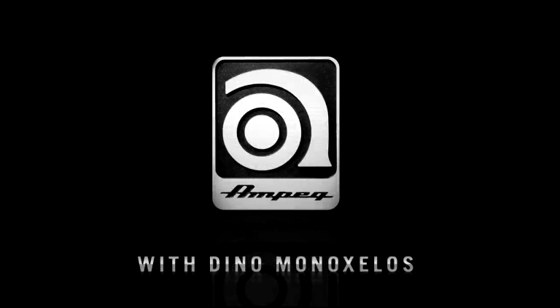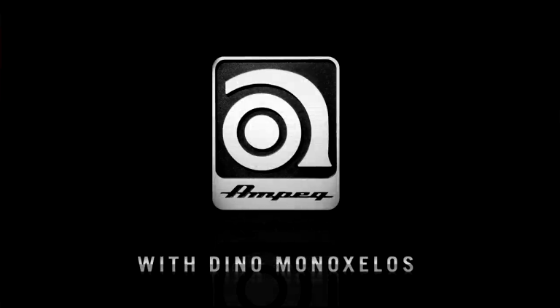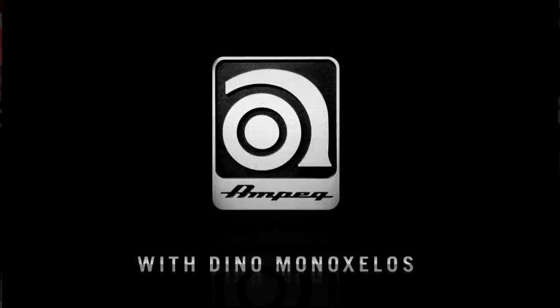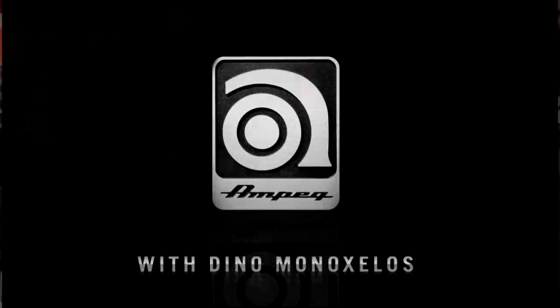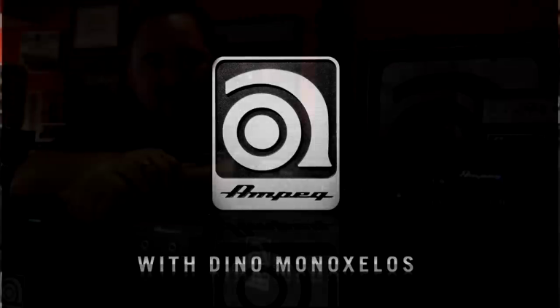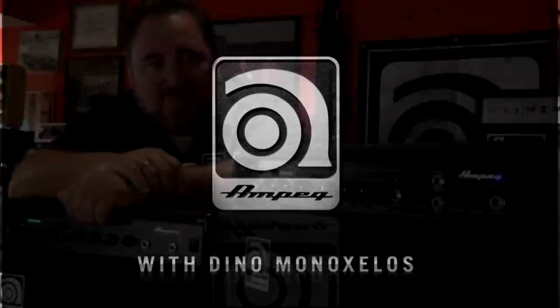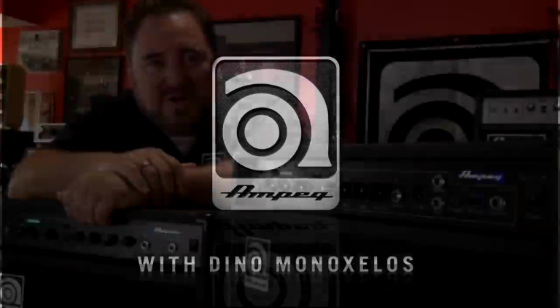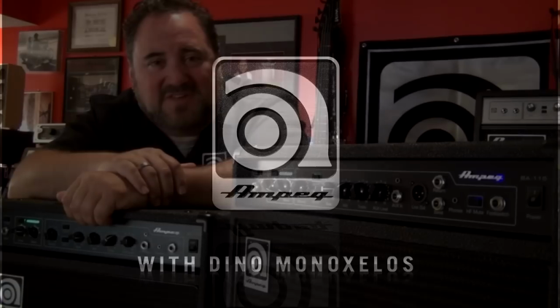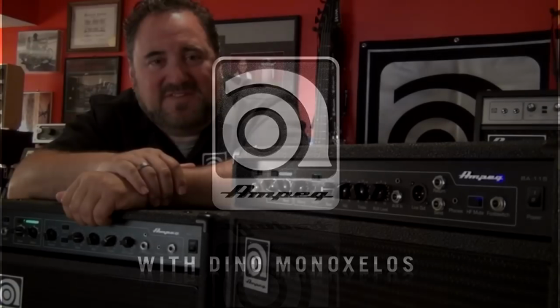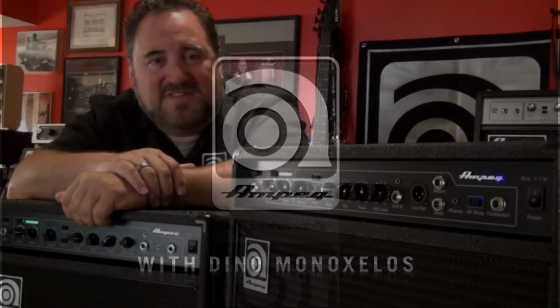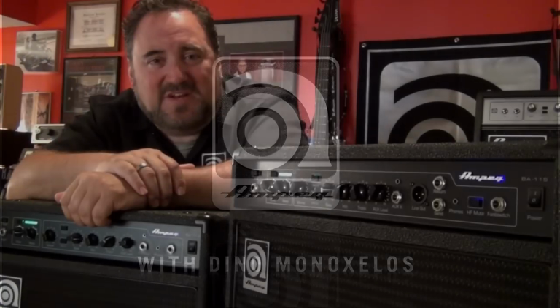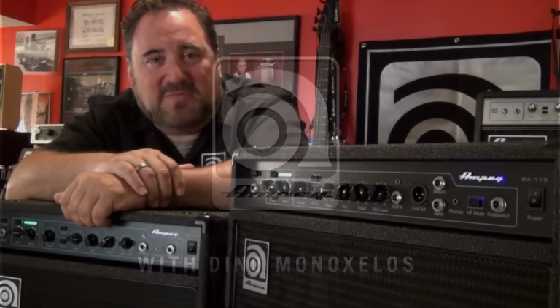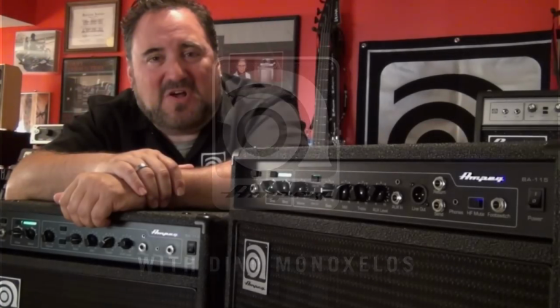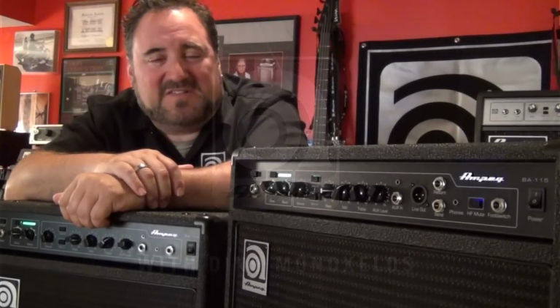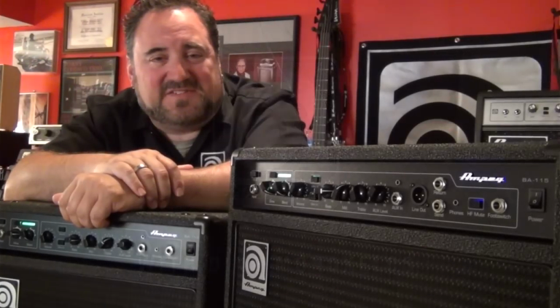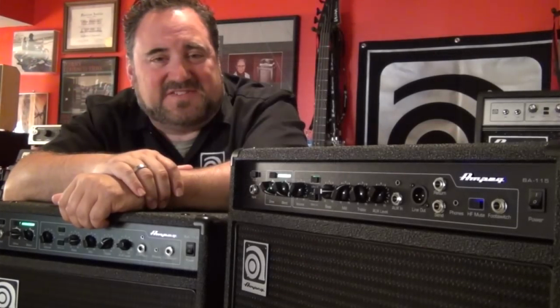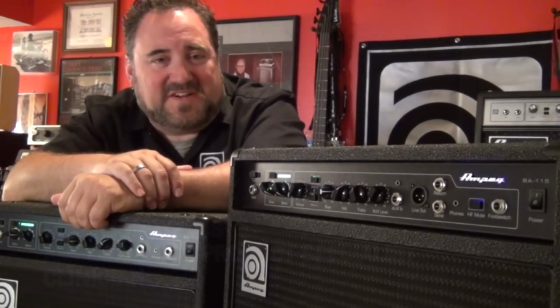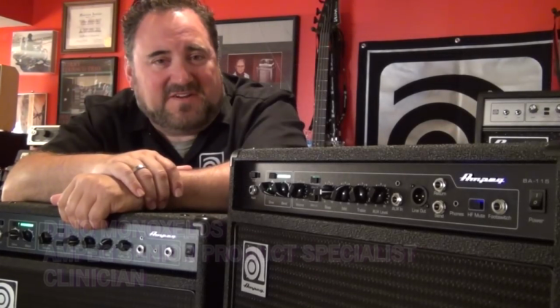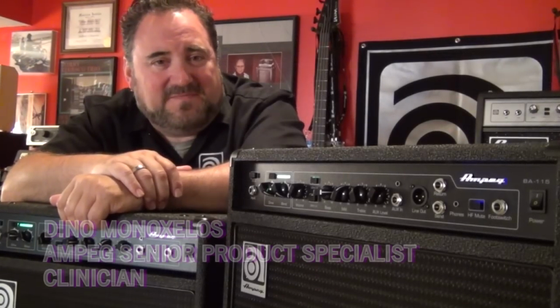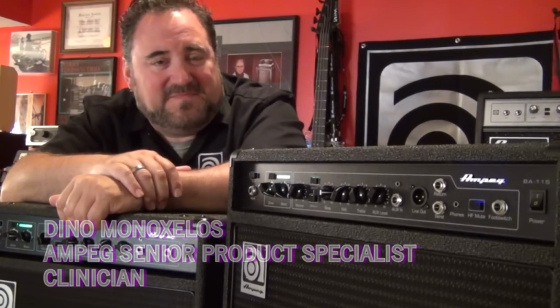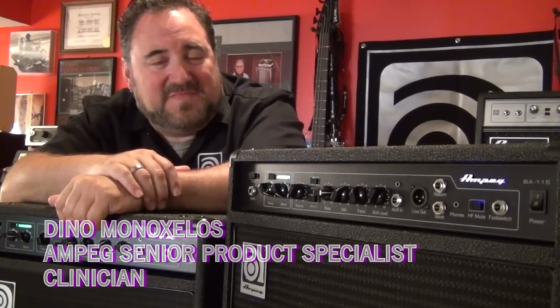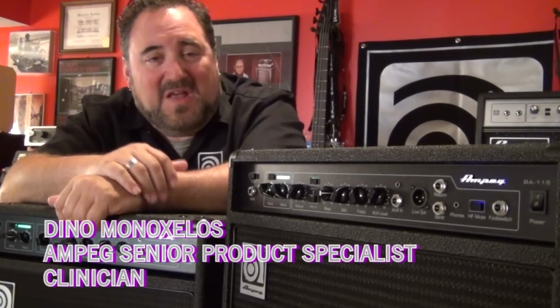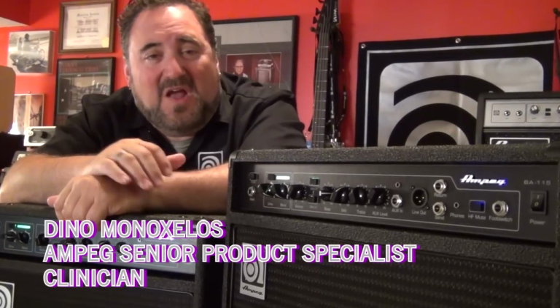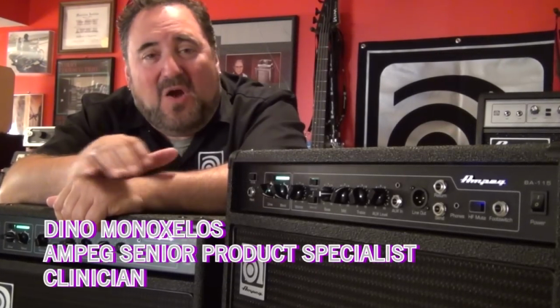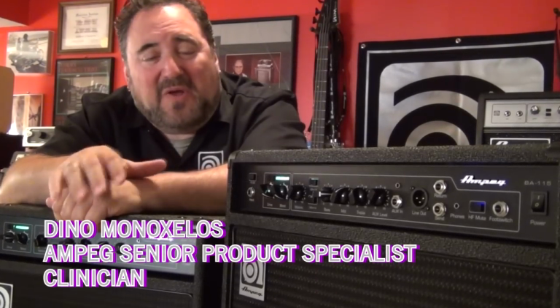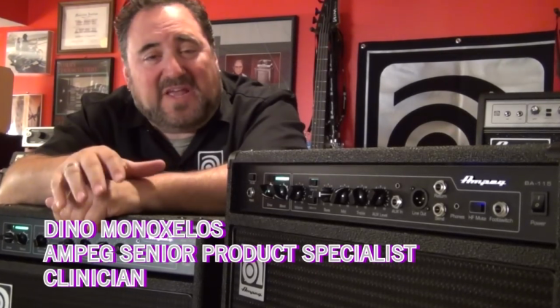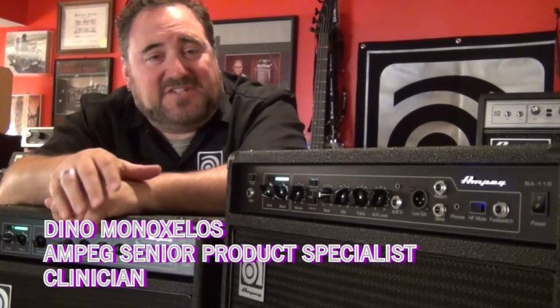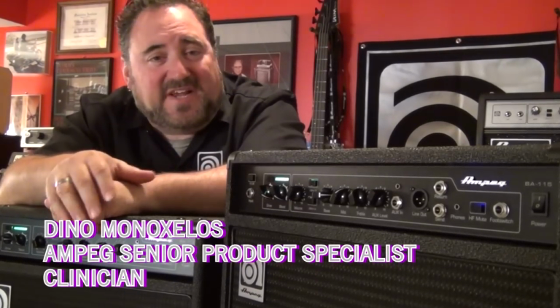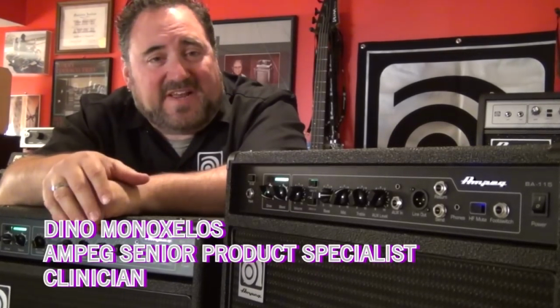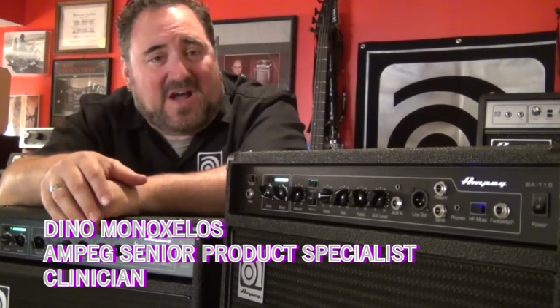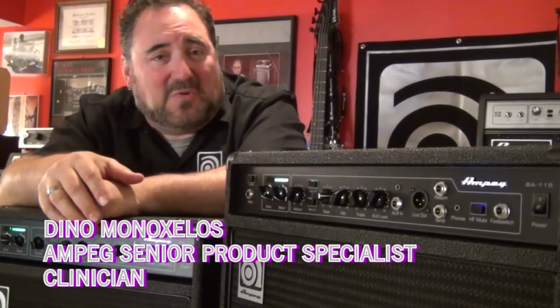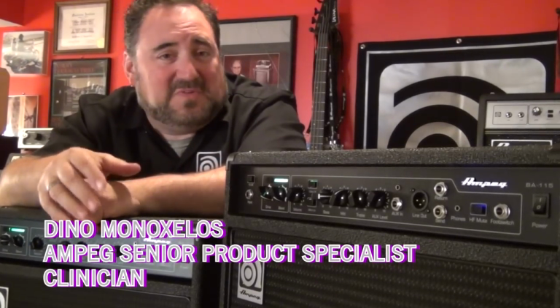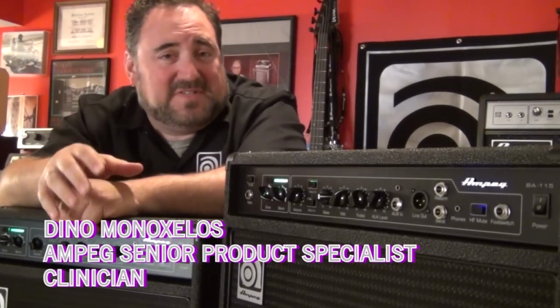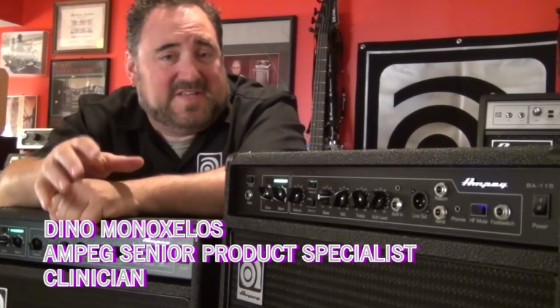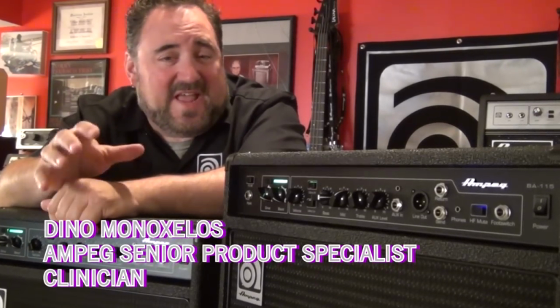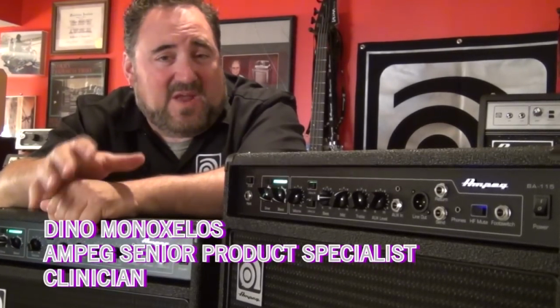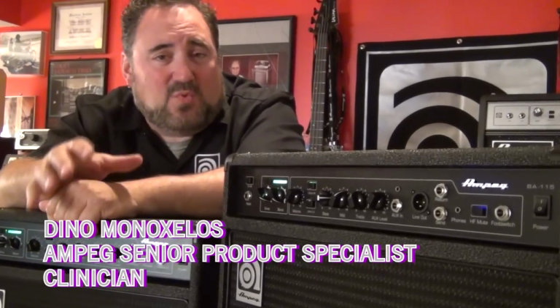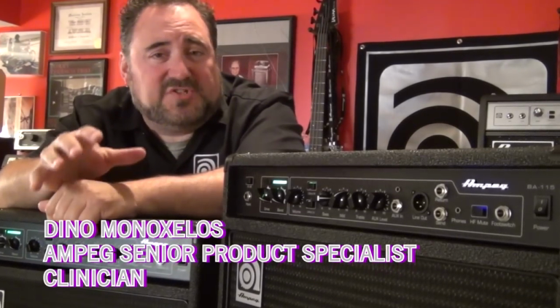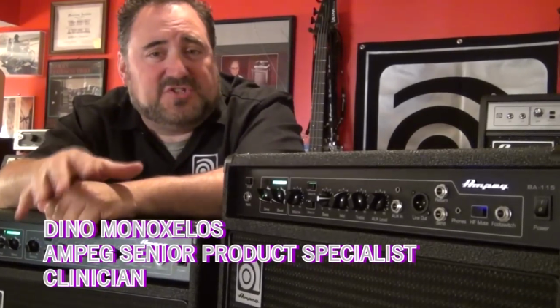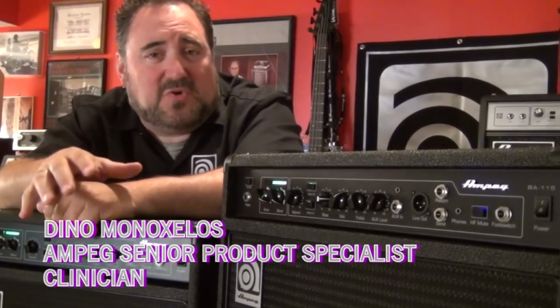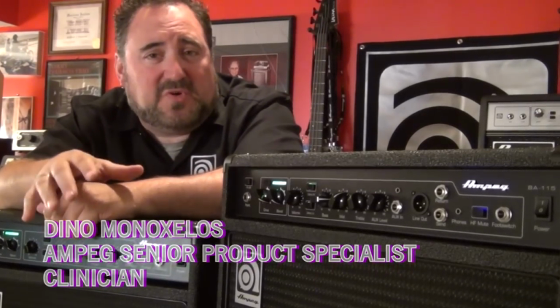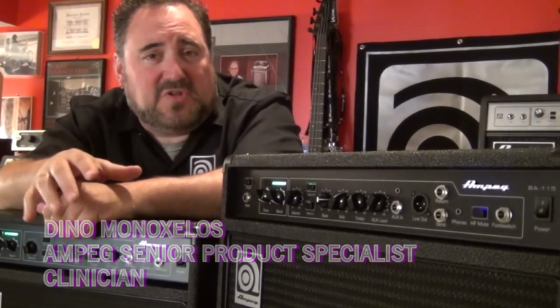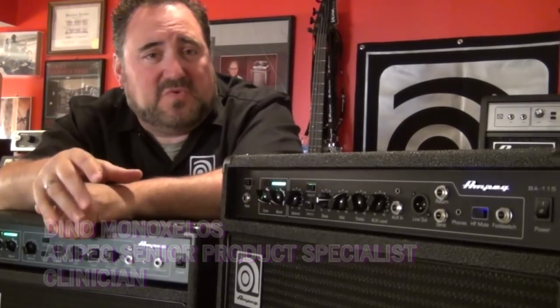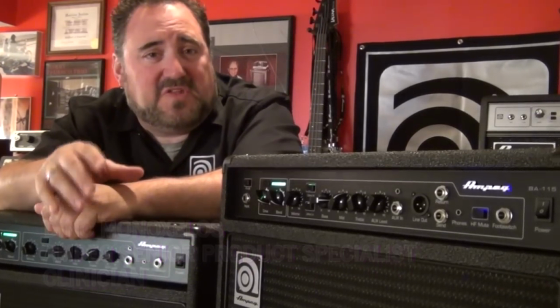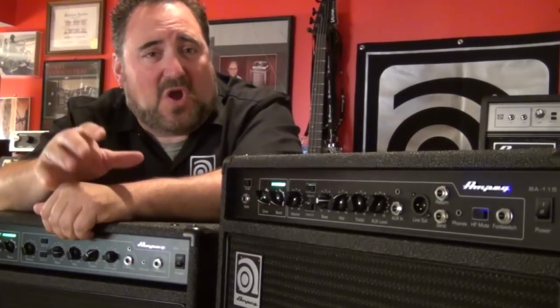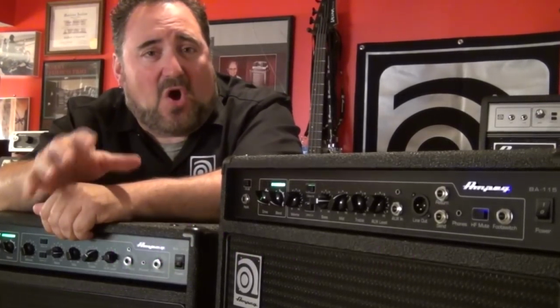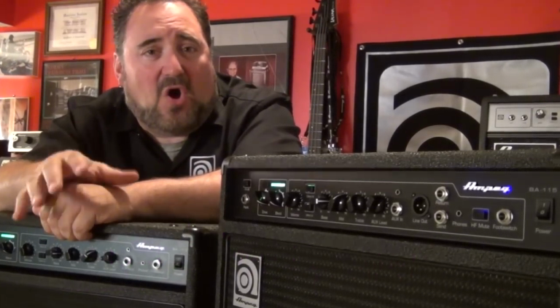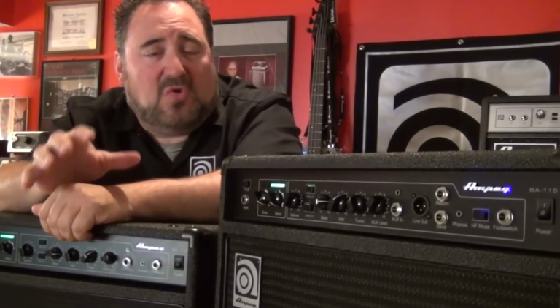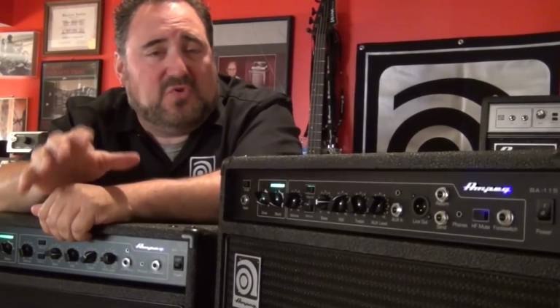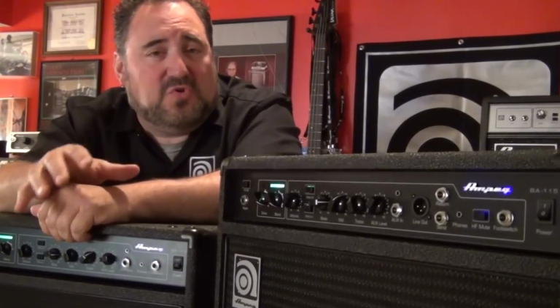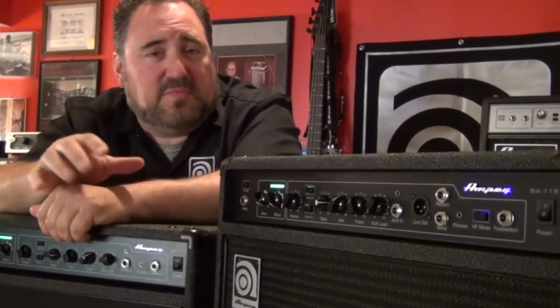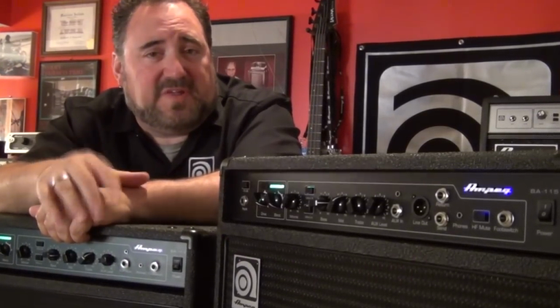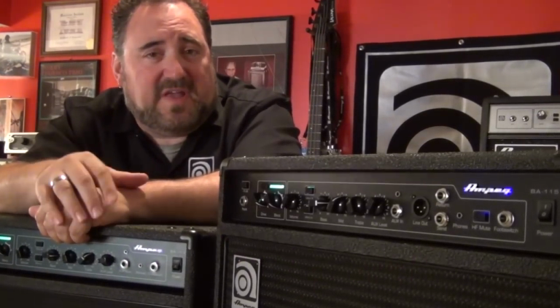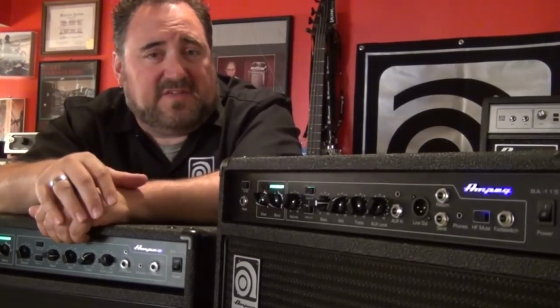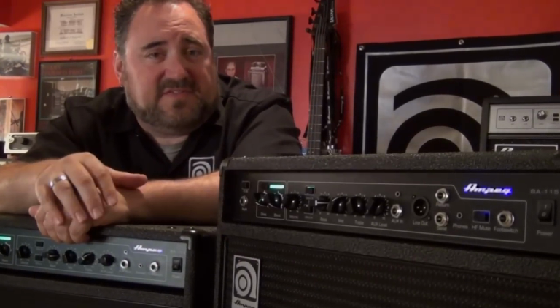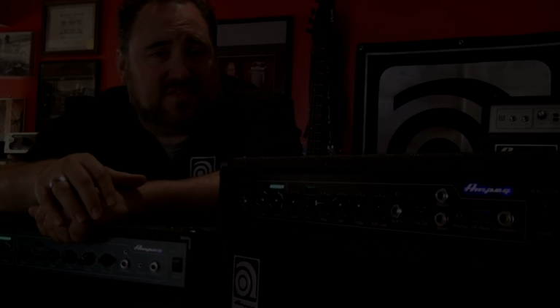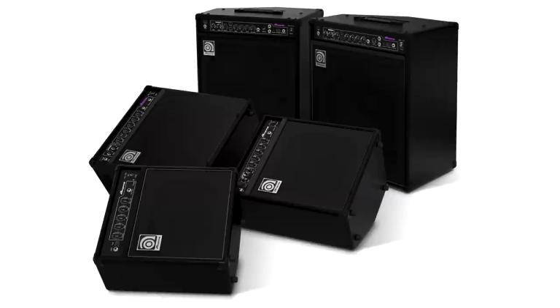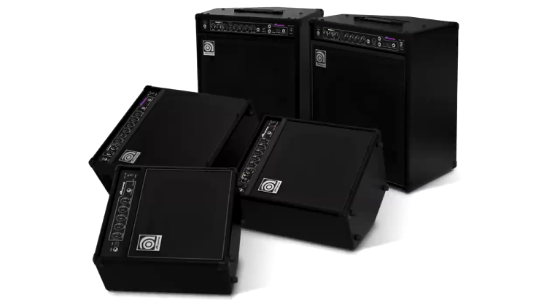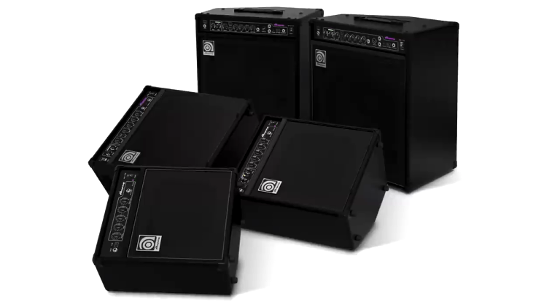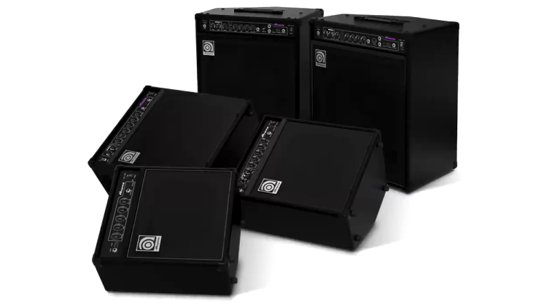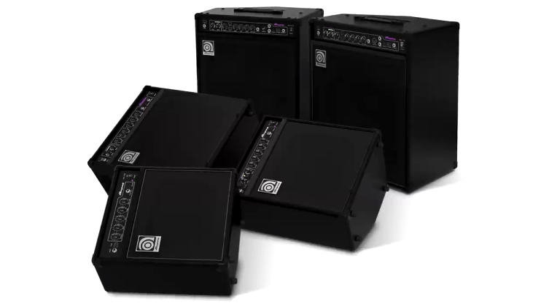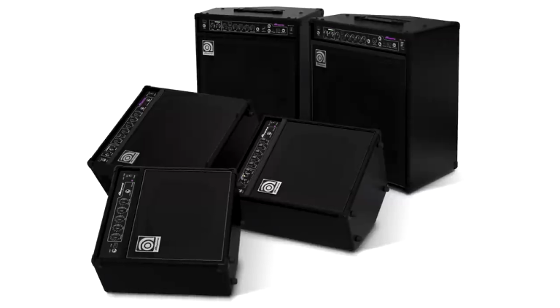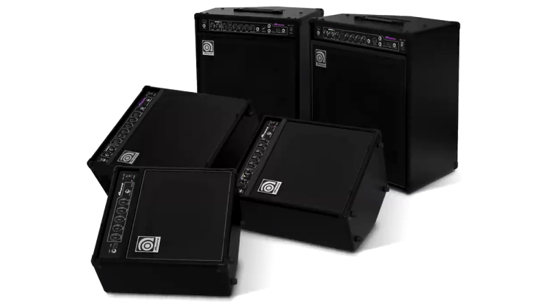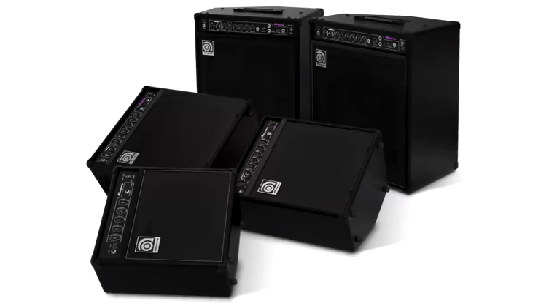Hey everyone, Dino Minoxilis here. Check it out — today we're showing you the all new BA Series of Combo Amps.